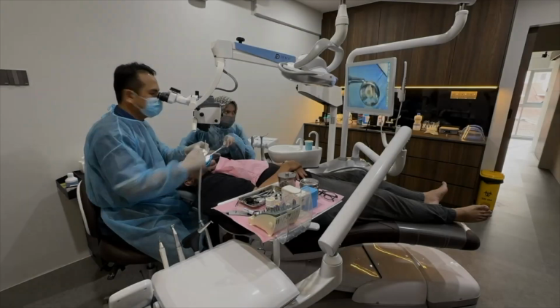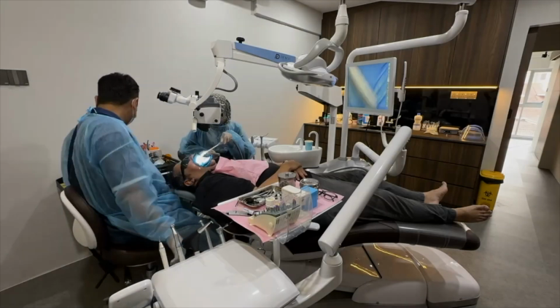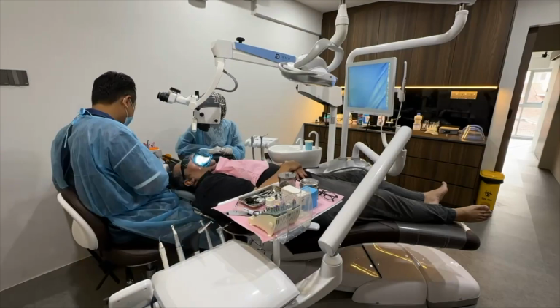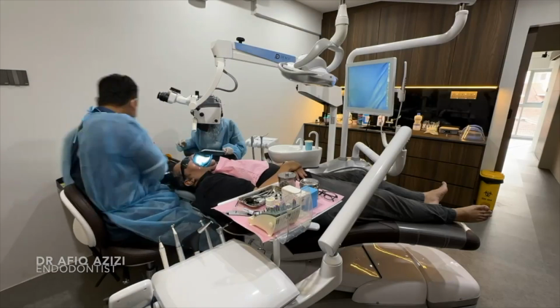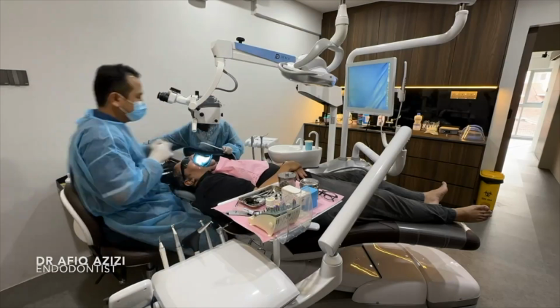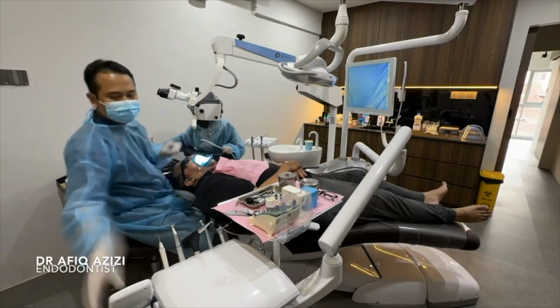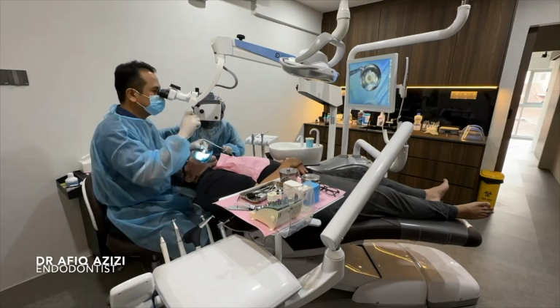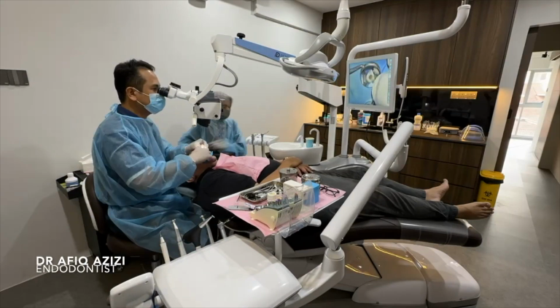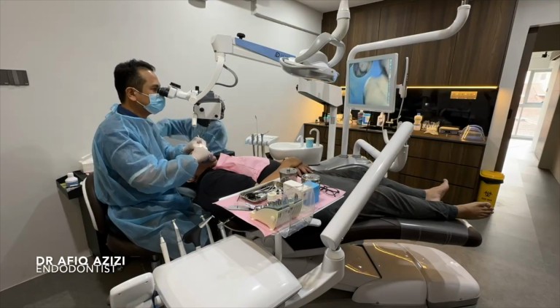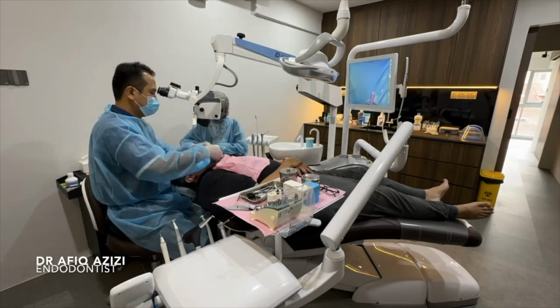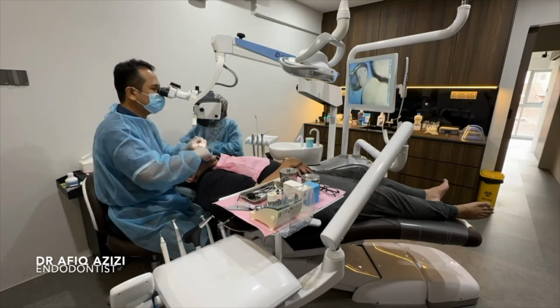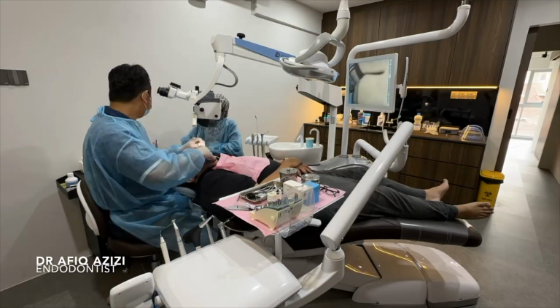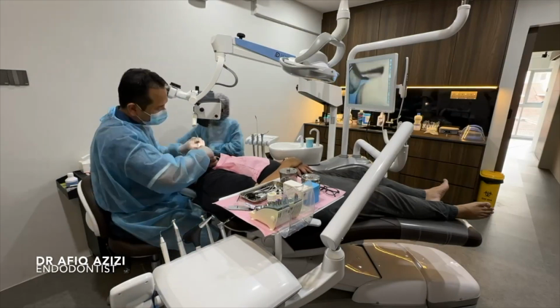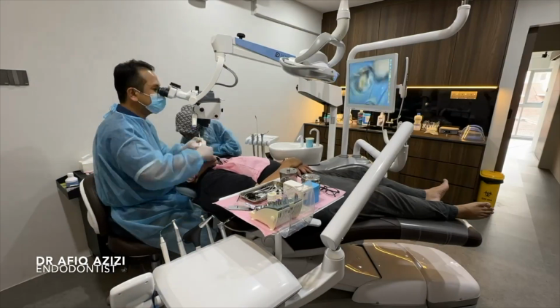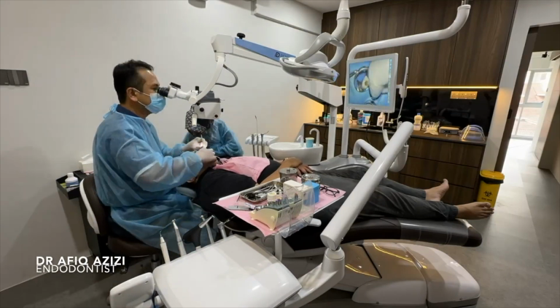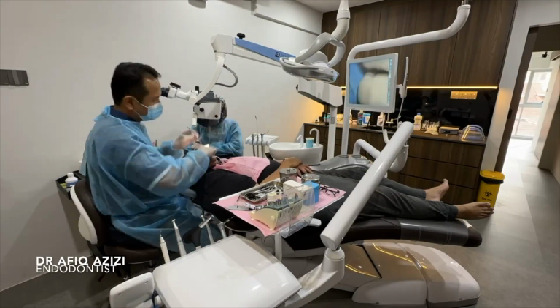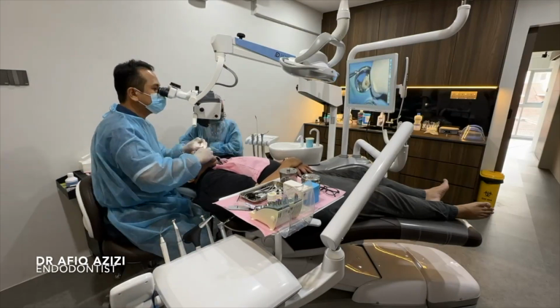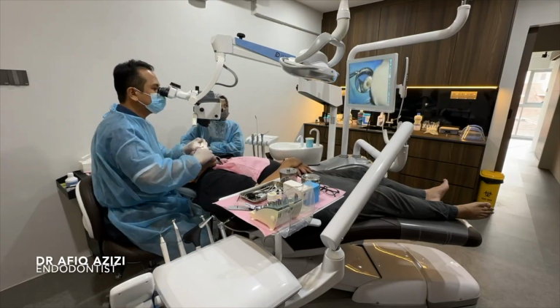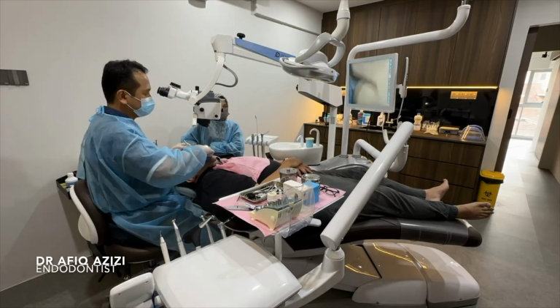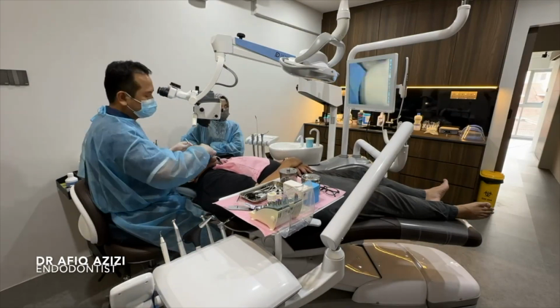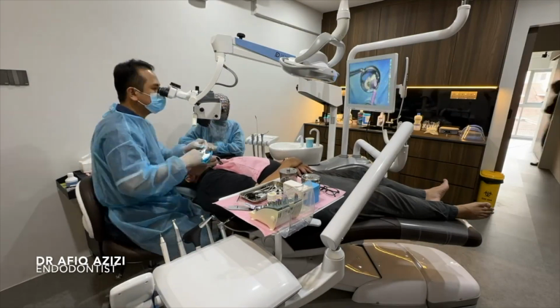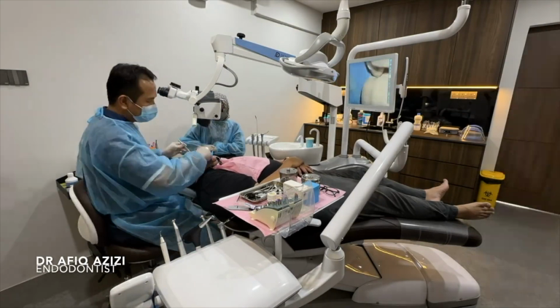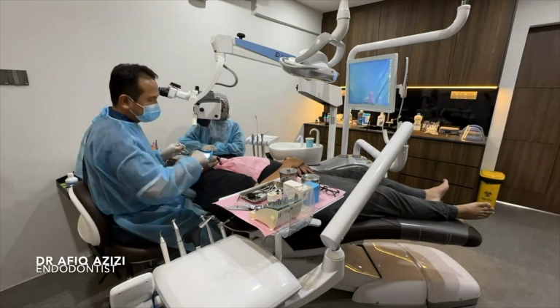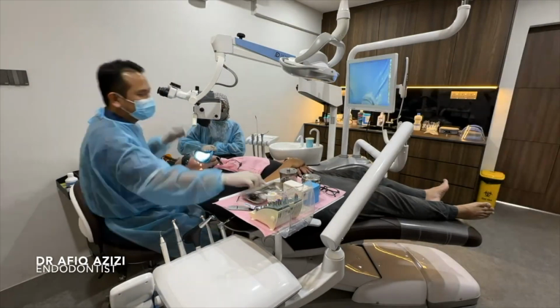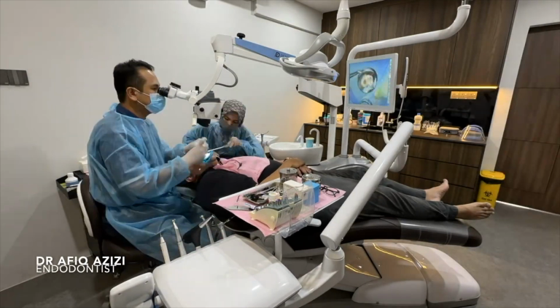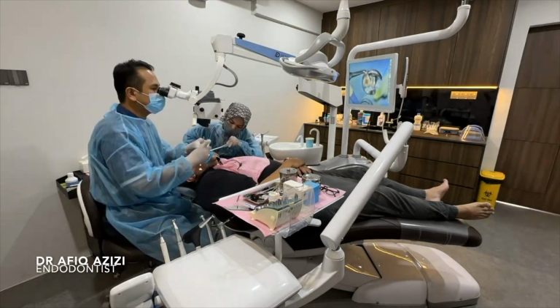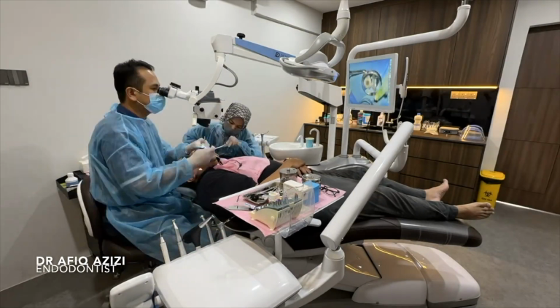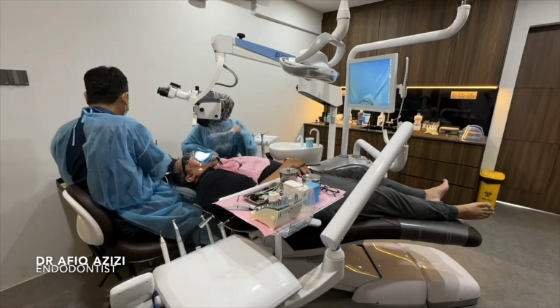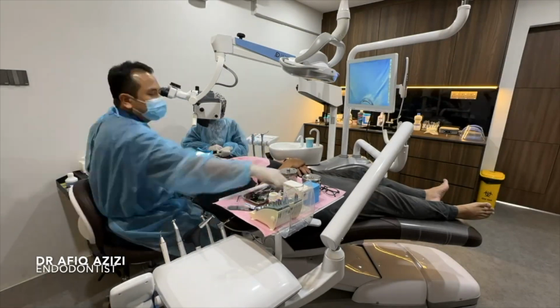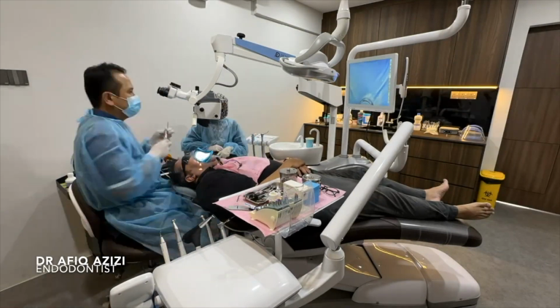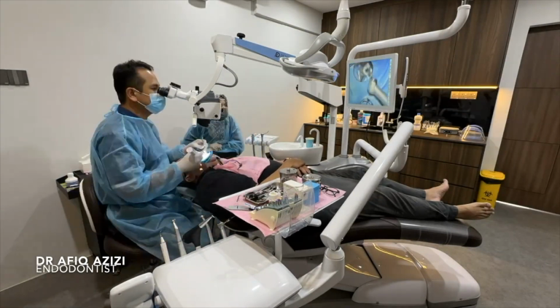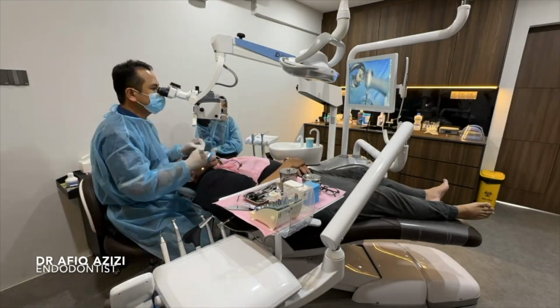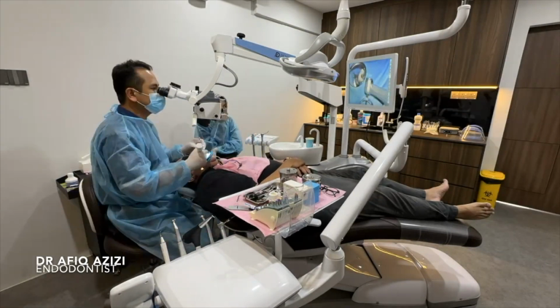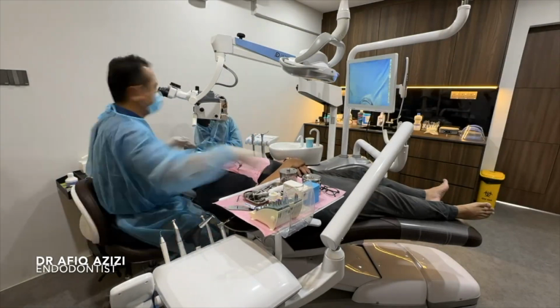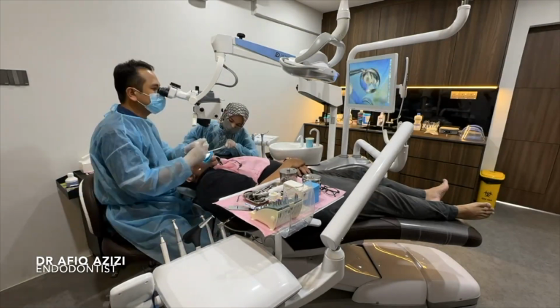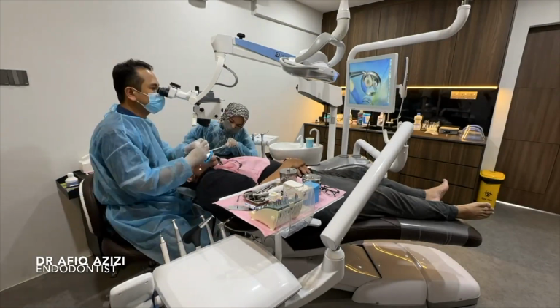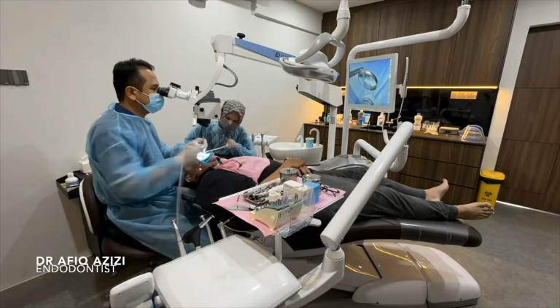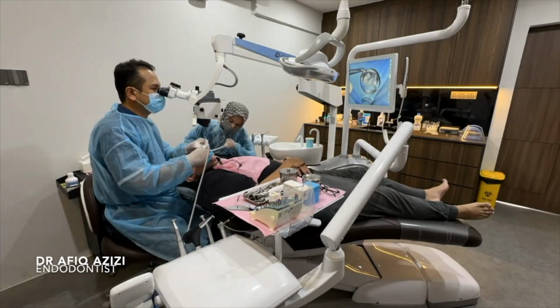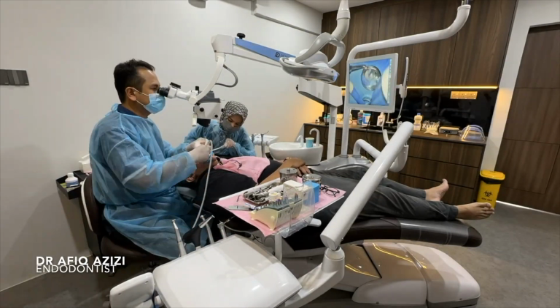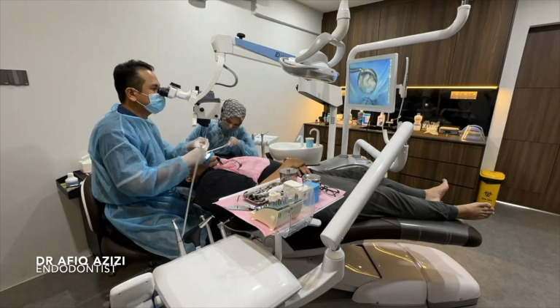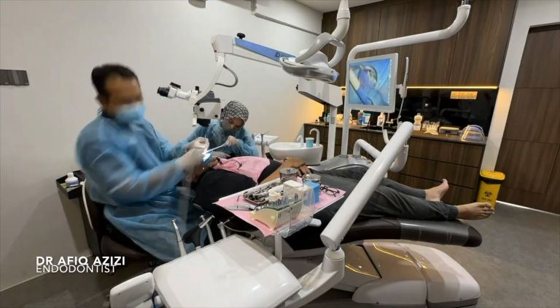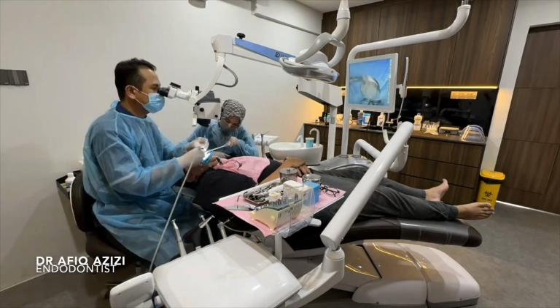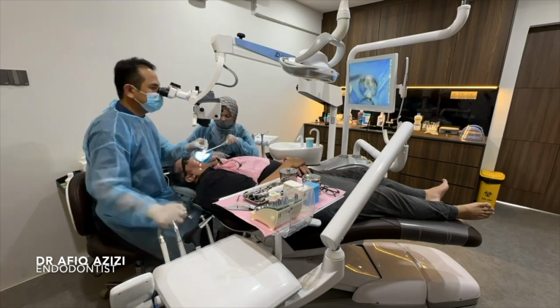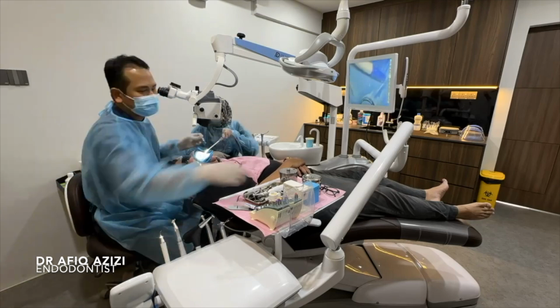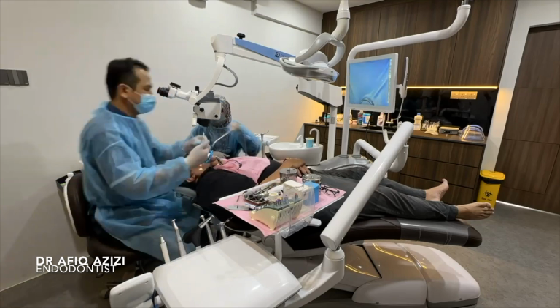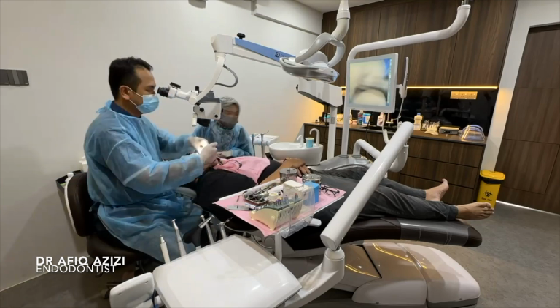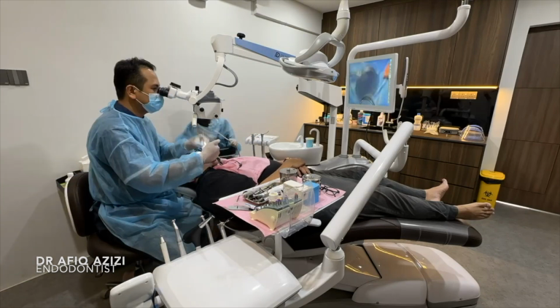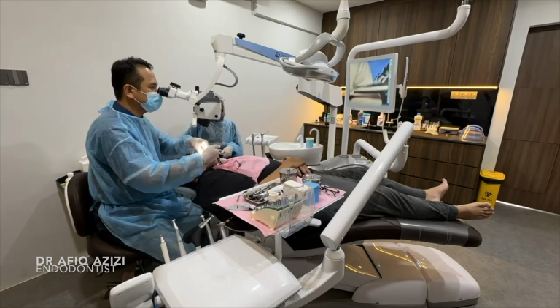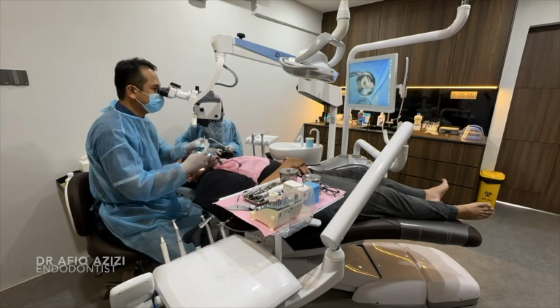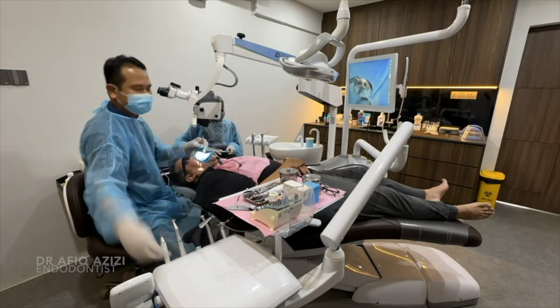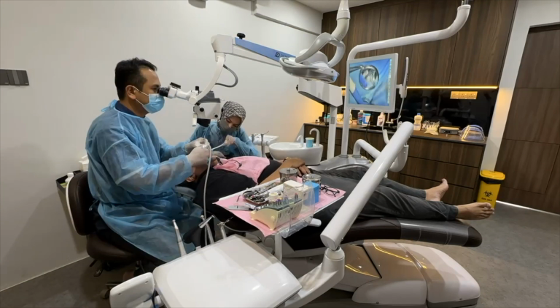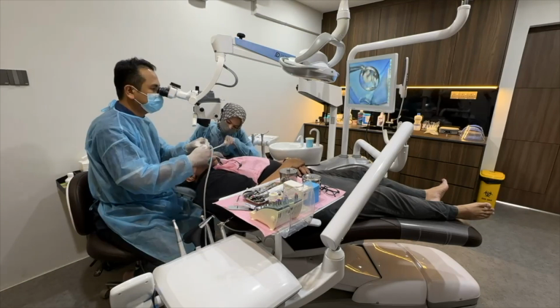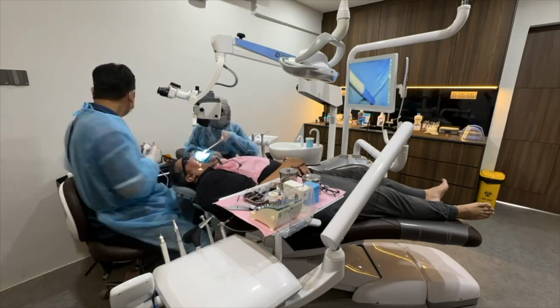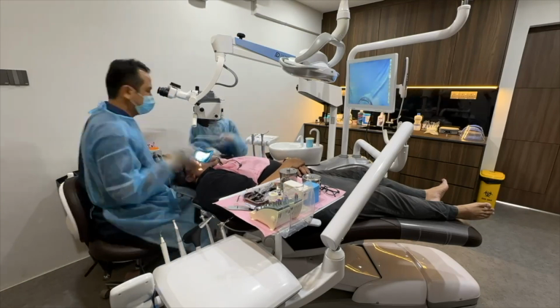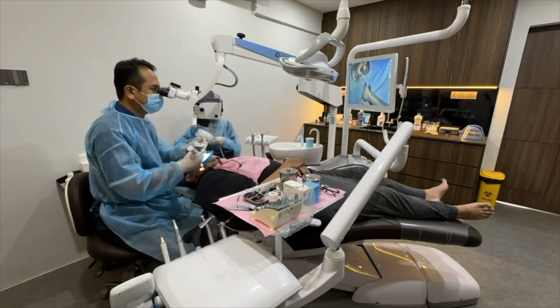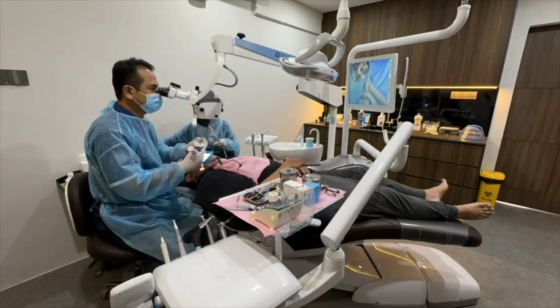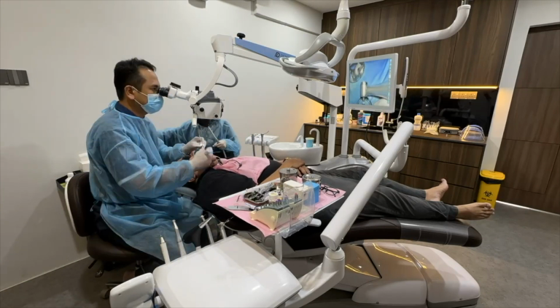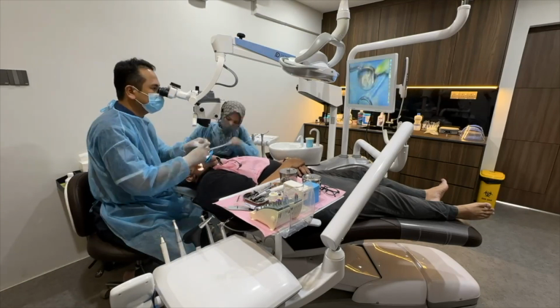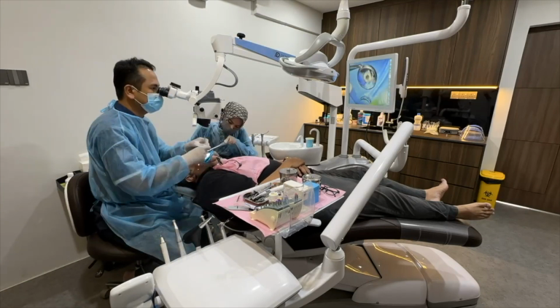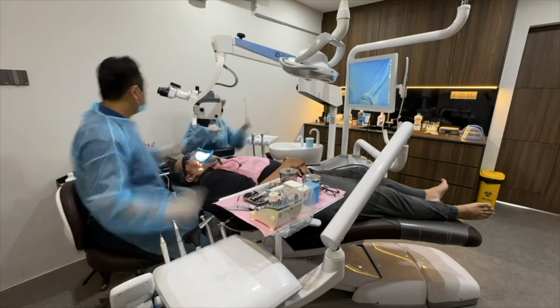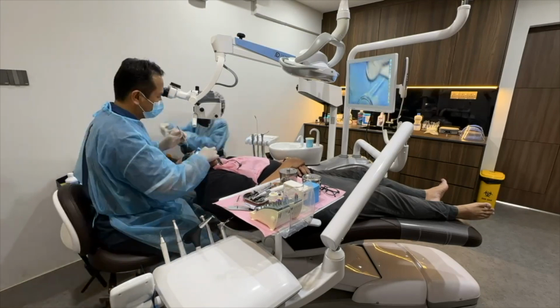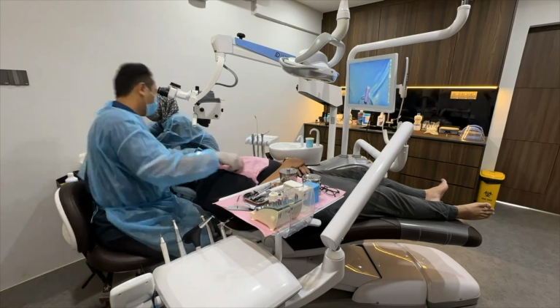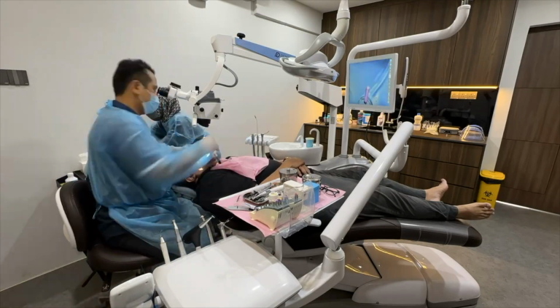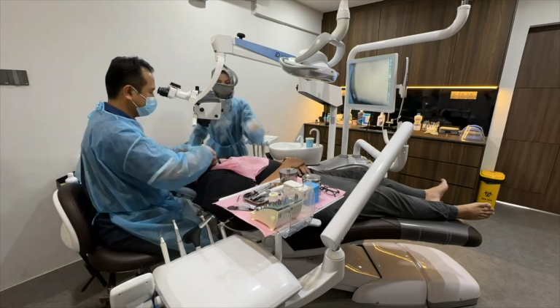Hello everyone, I'm Dr. Afi. Thanks for joining me today so that we can learn endodontics together.